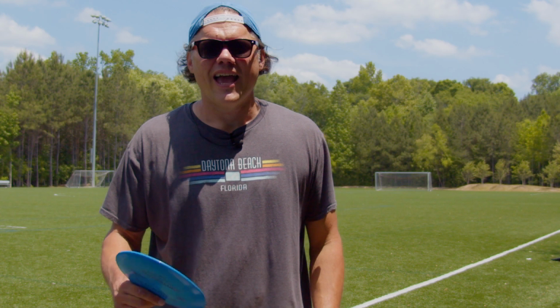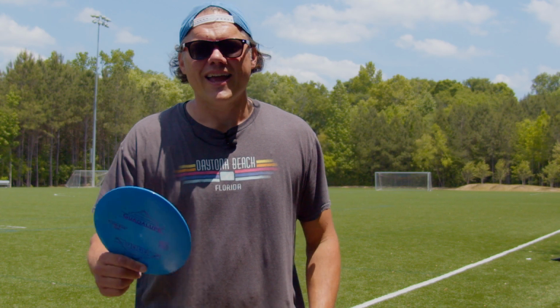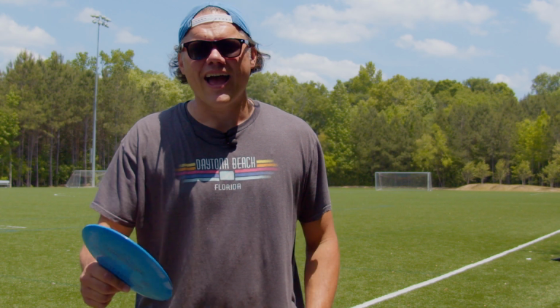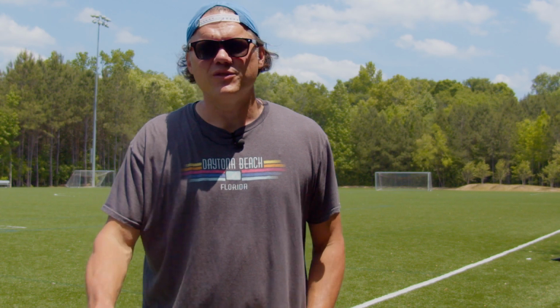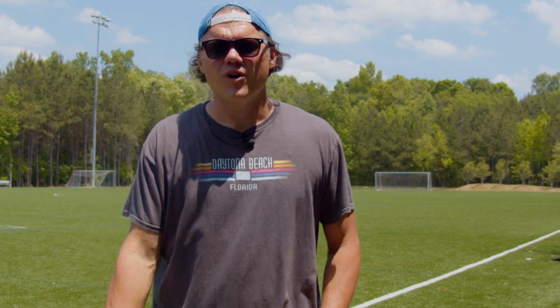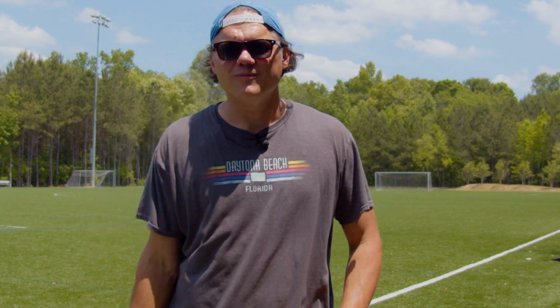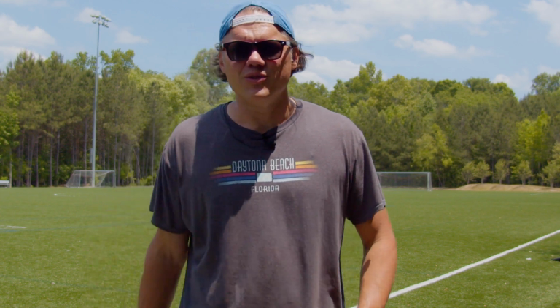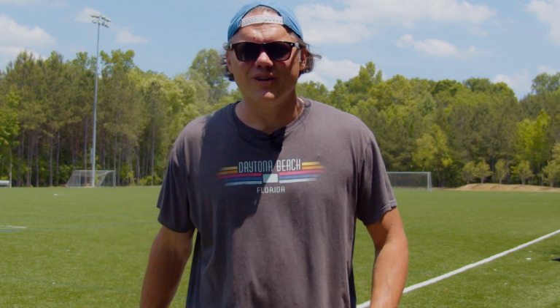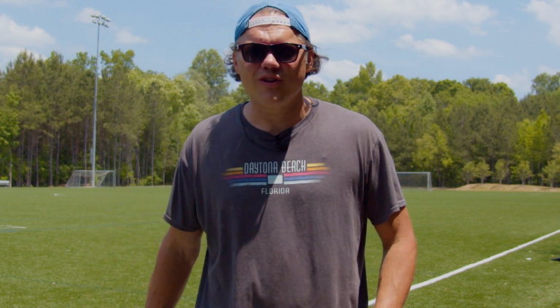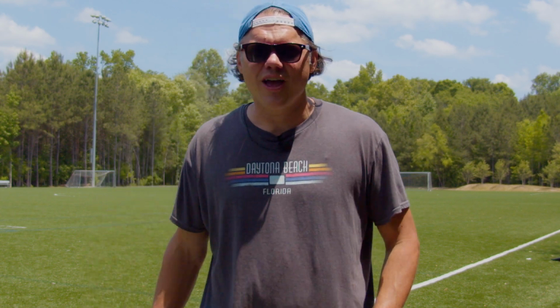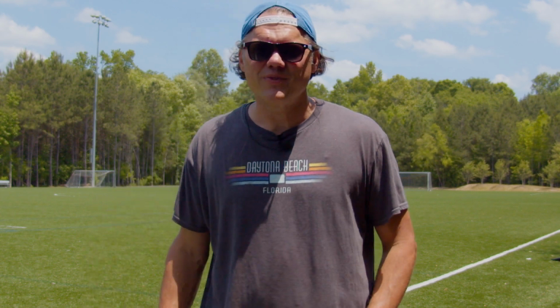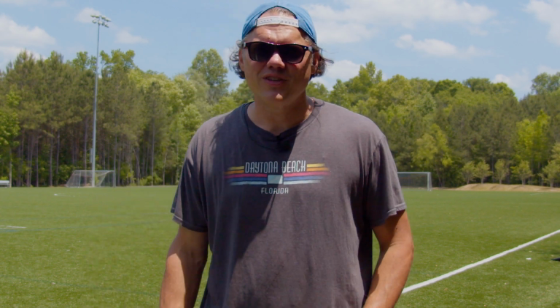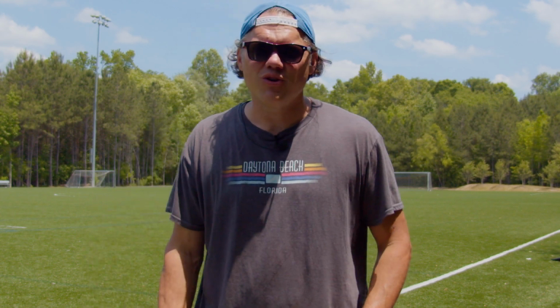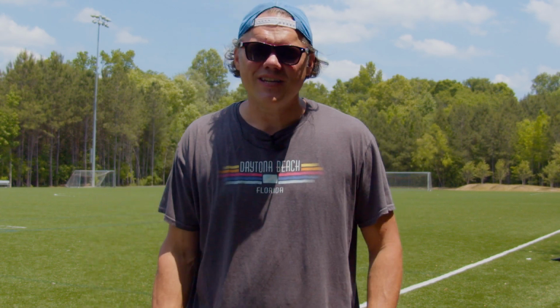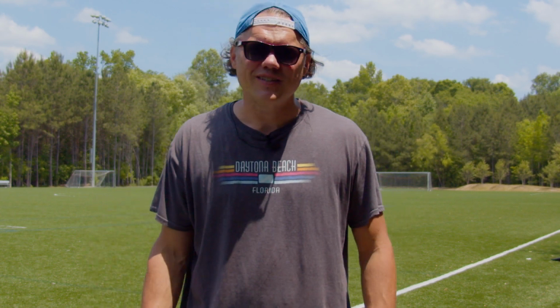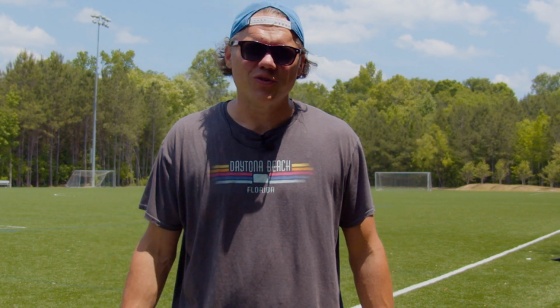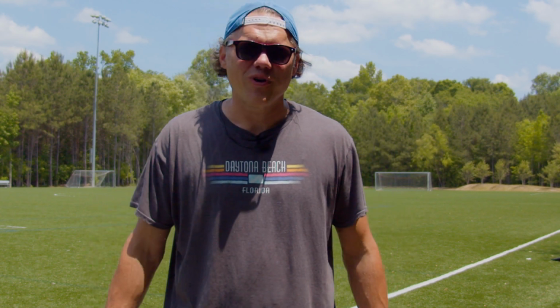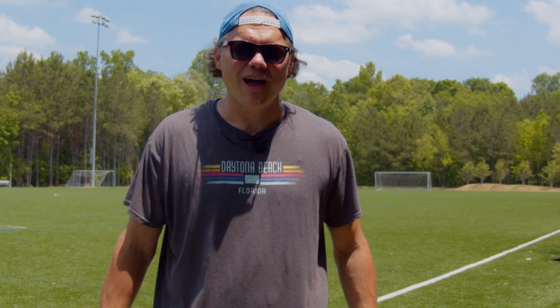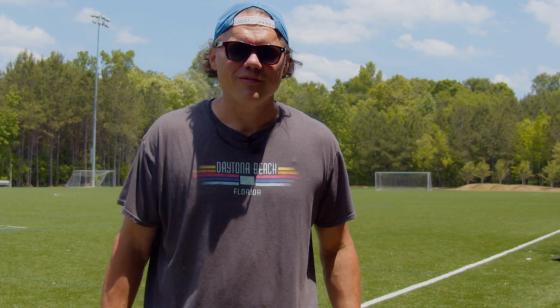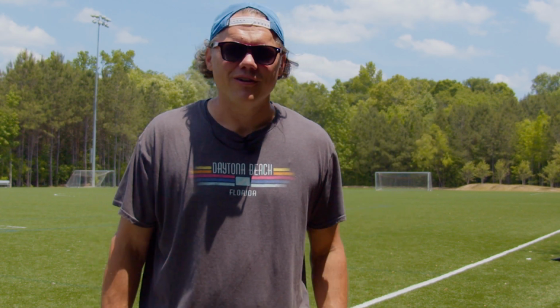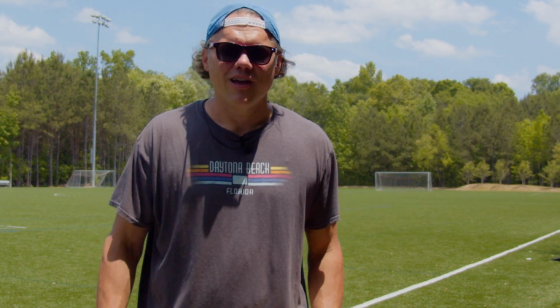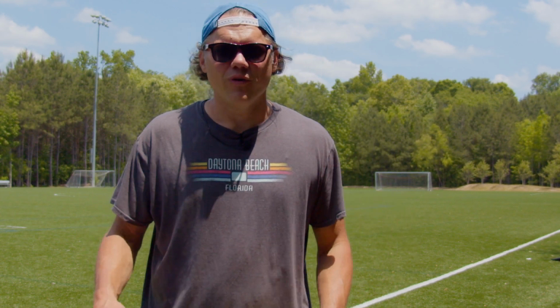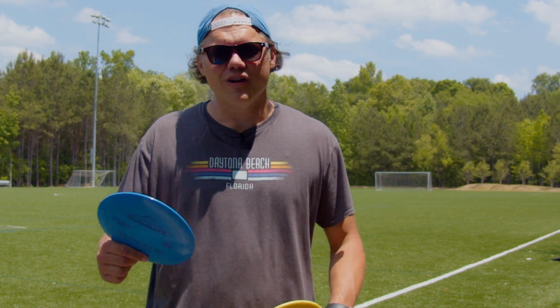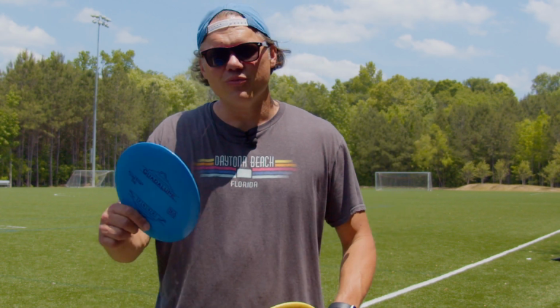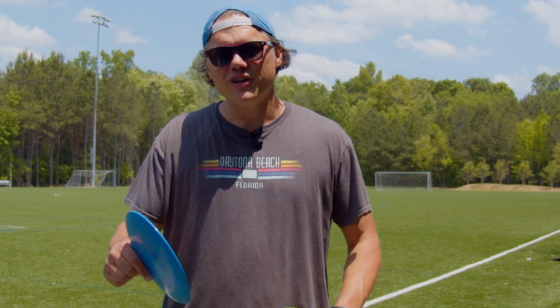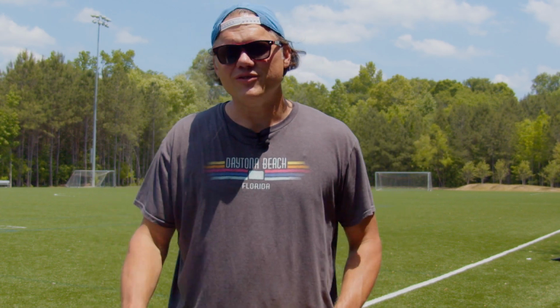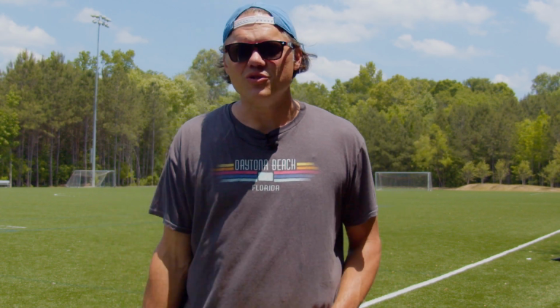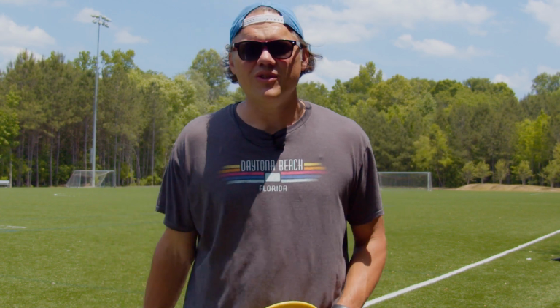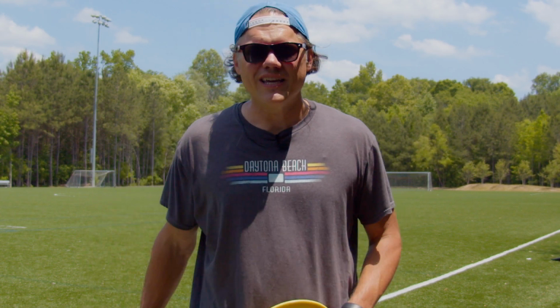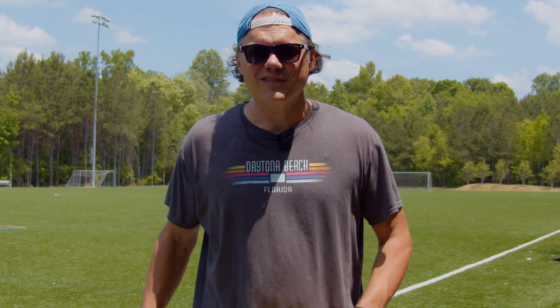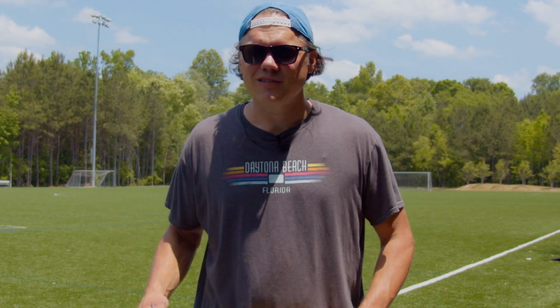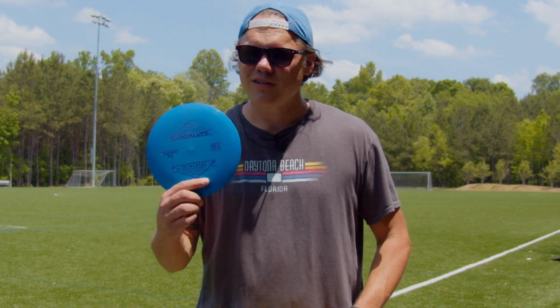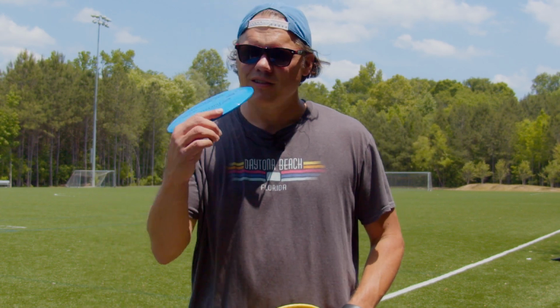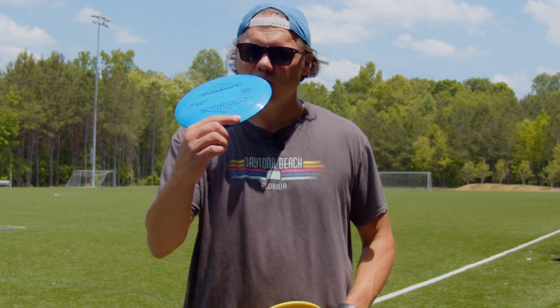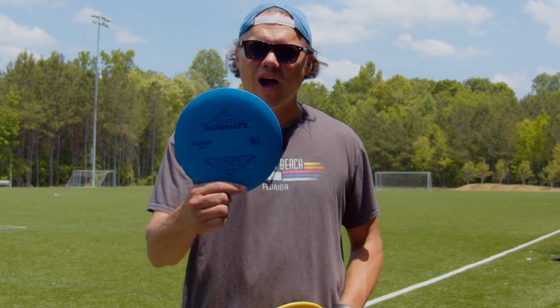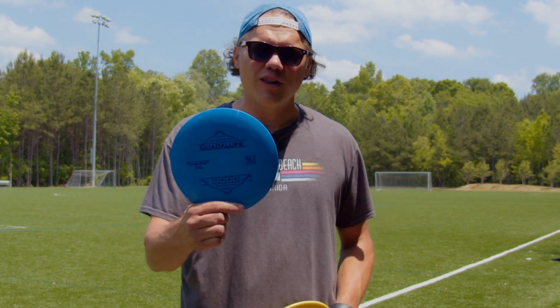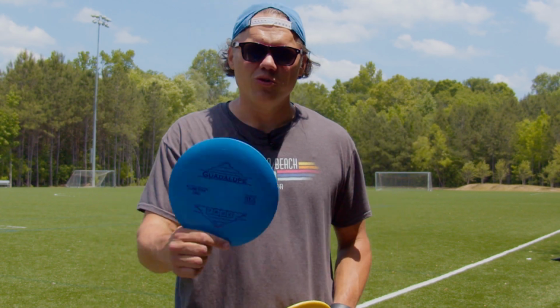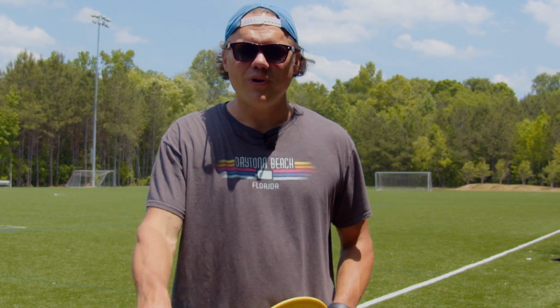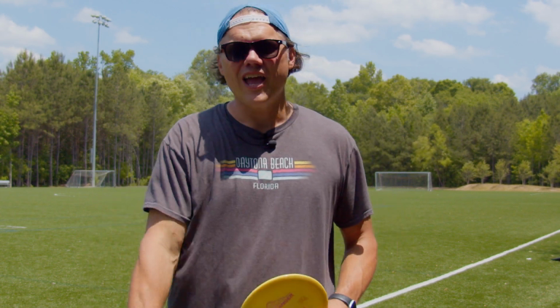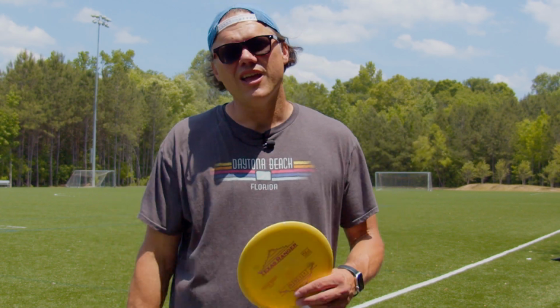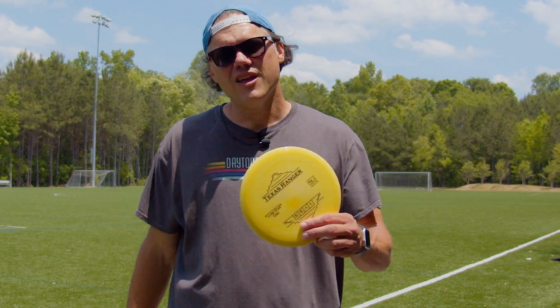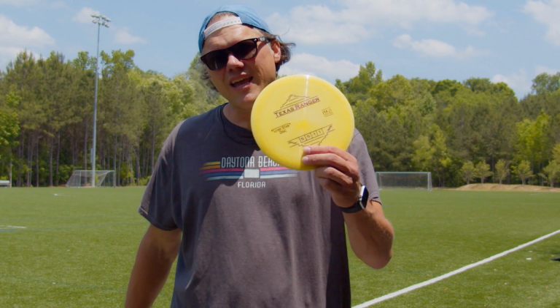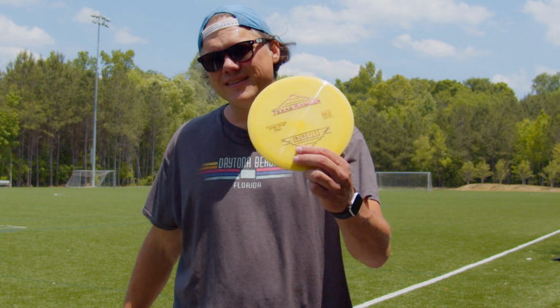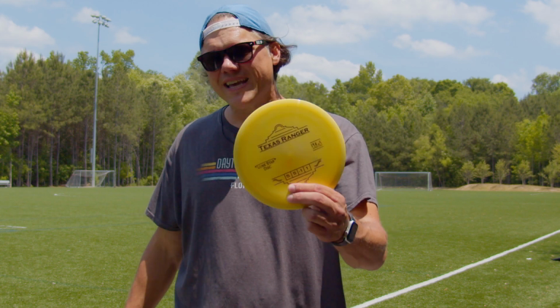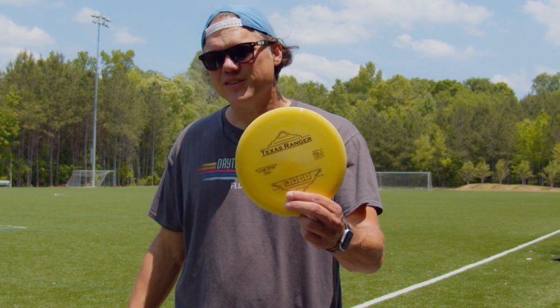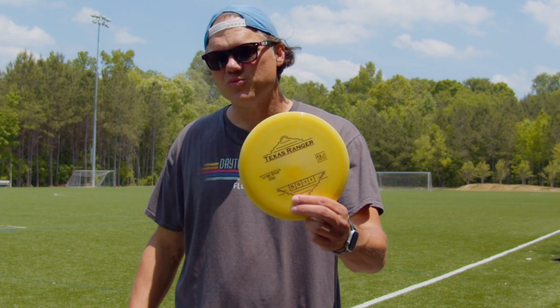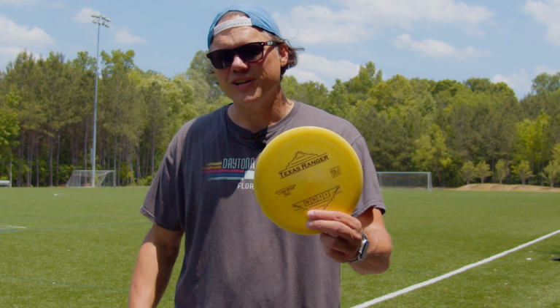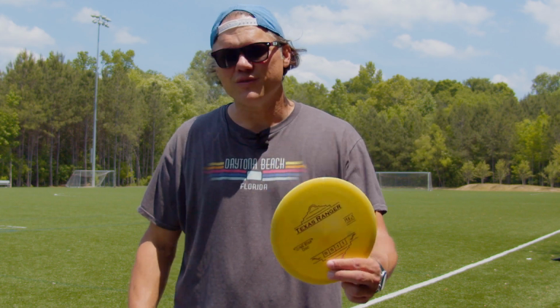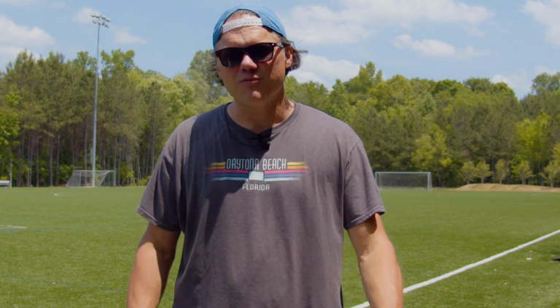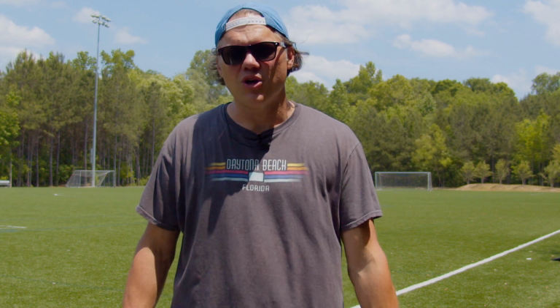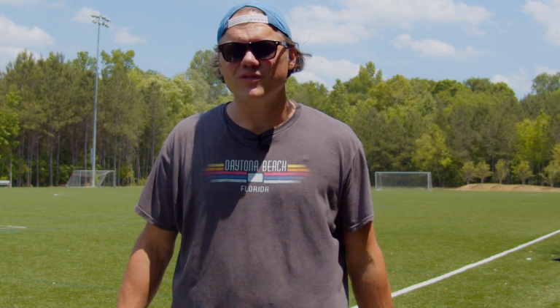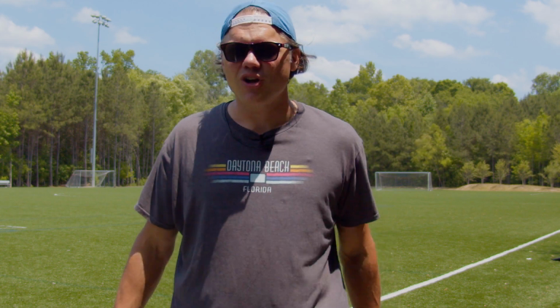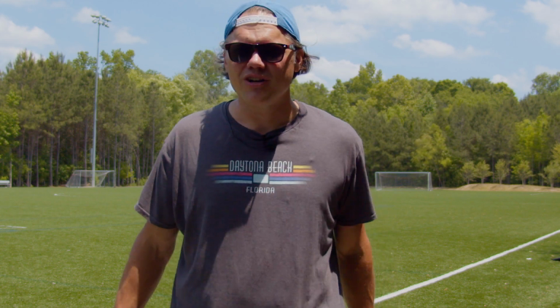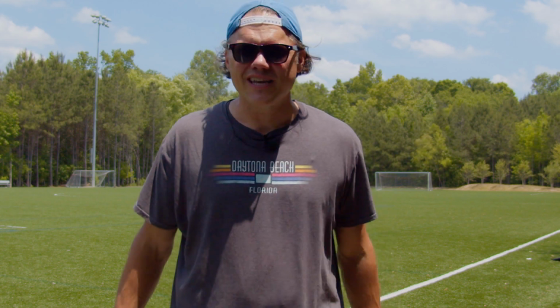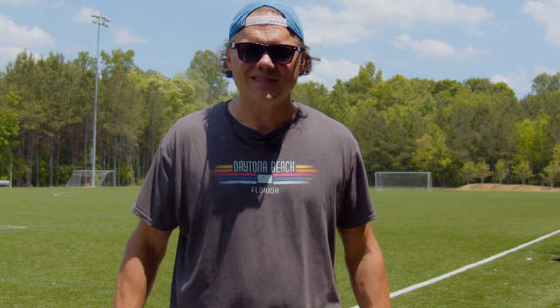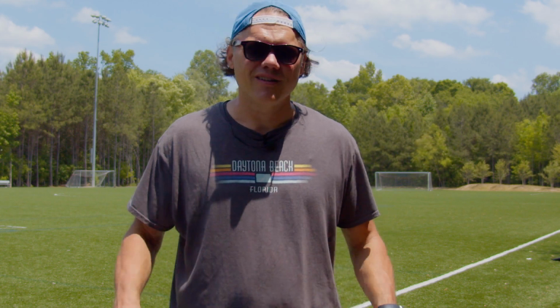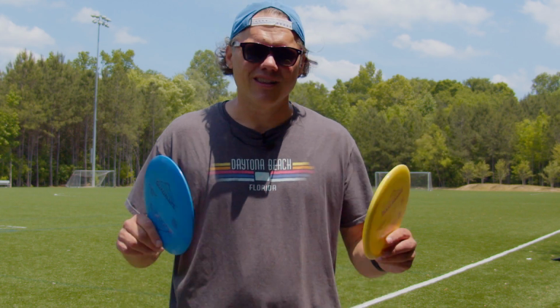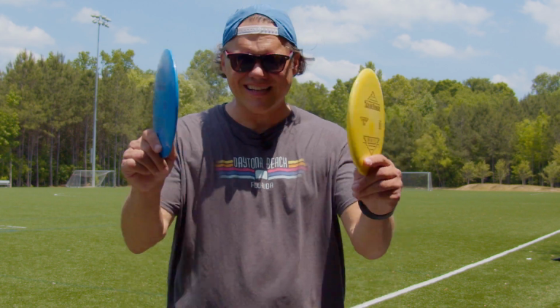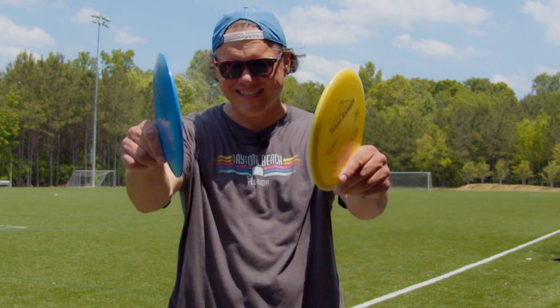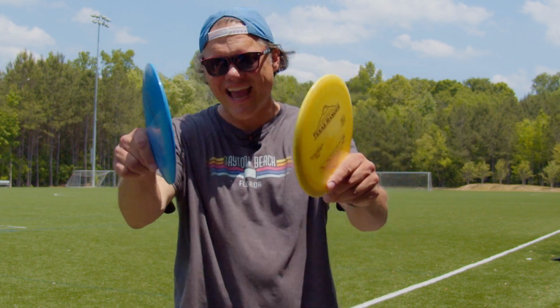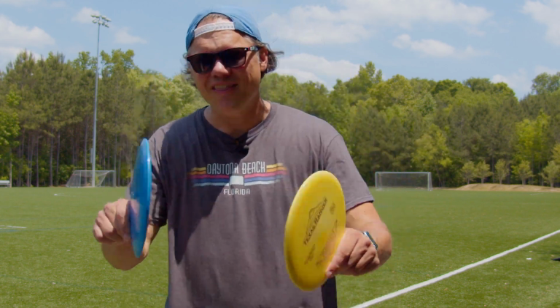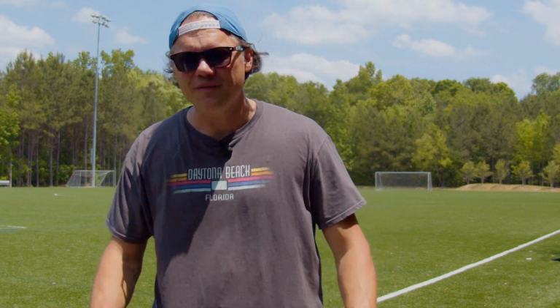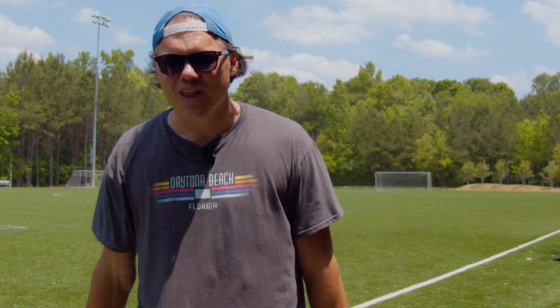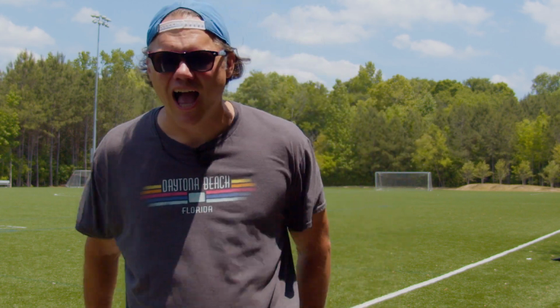Hey guys, welcome to another episode of Diskin' Around. We're here to bring you two discs, the Guadalupe and the Texas Ranger from Lone Star Disc. Let's see how they fly.